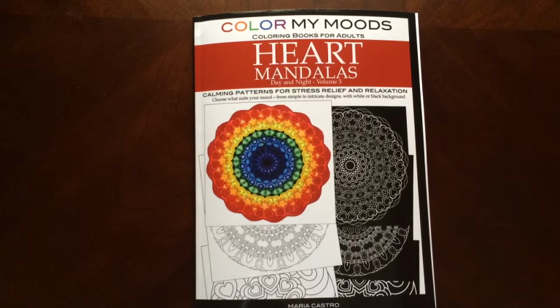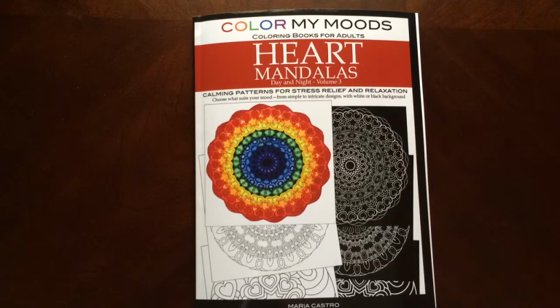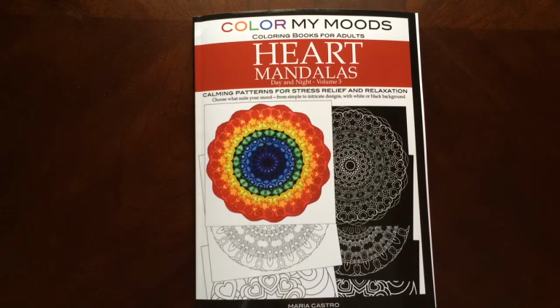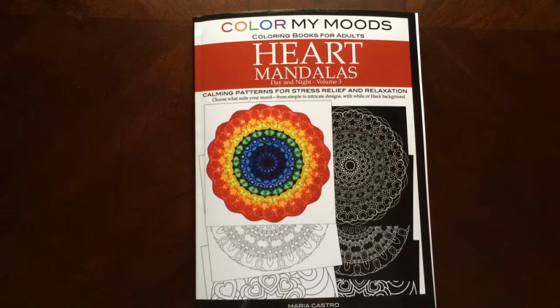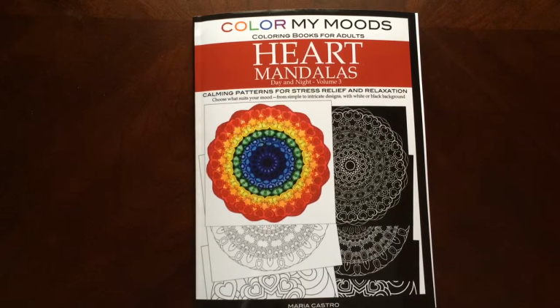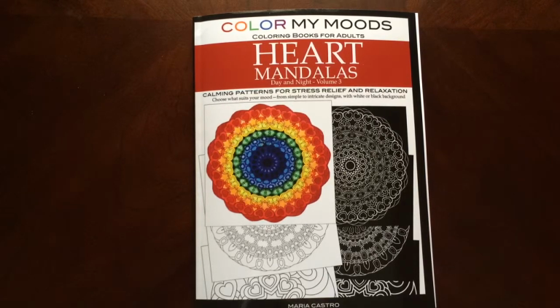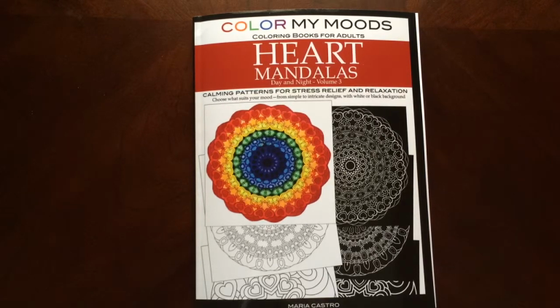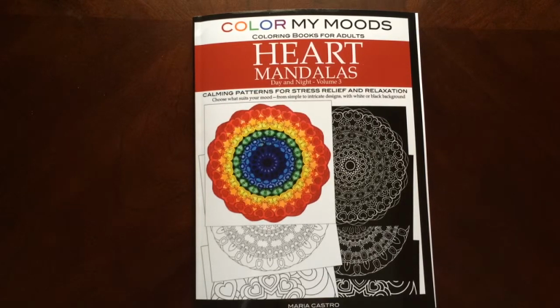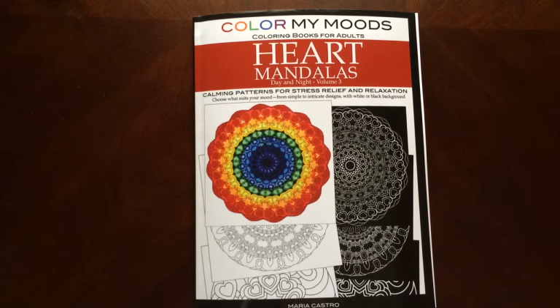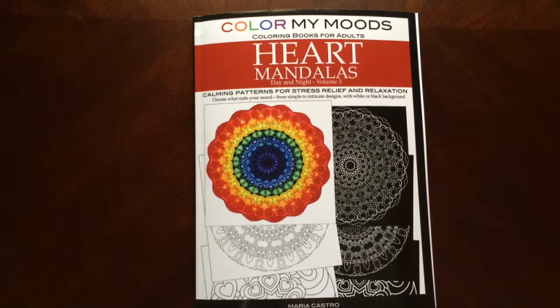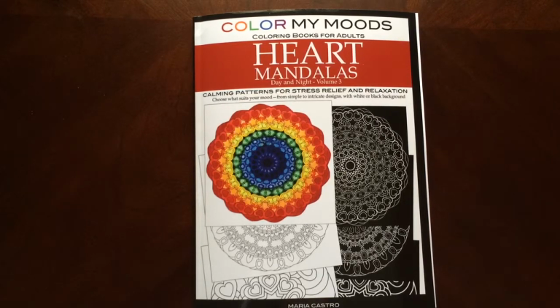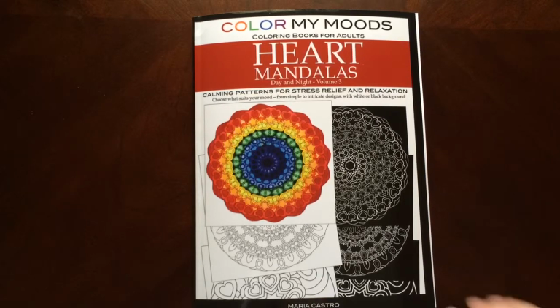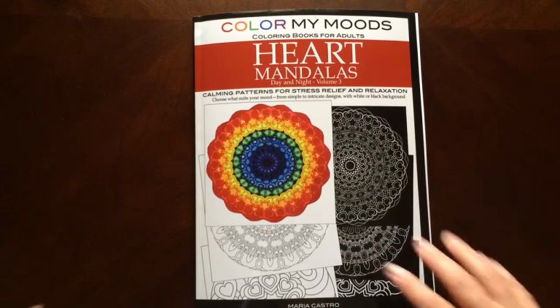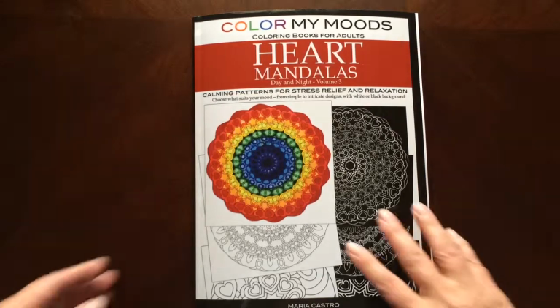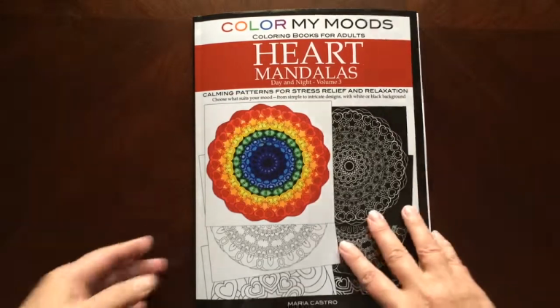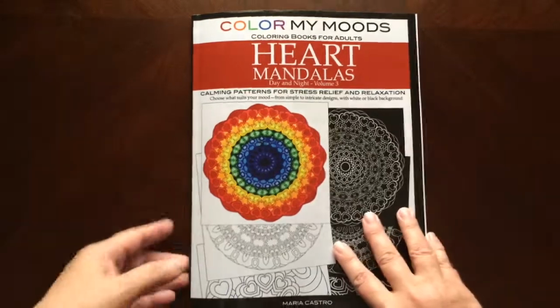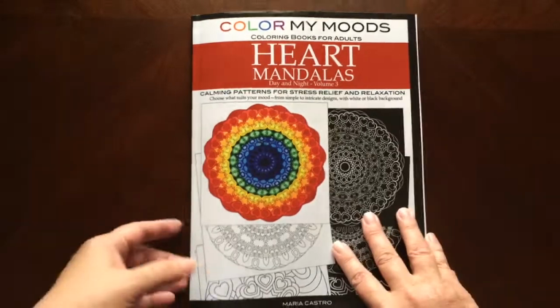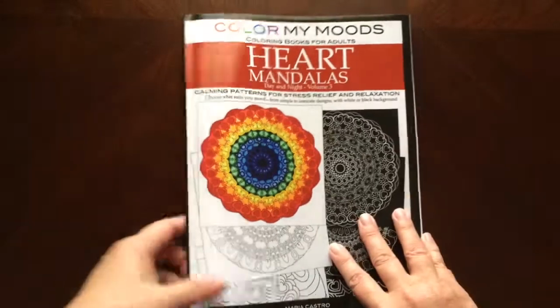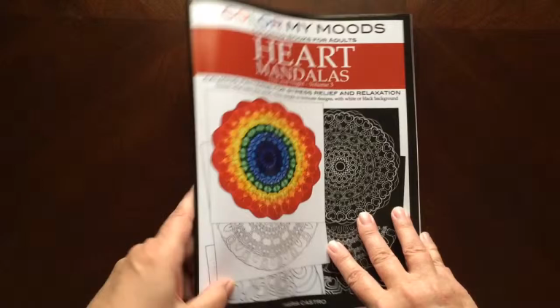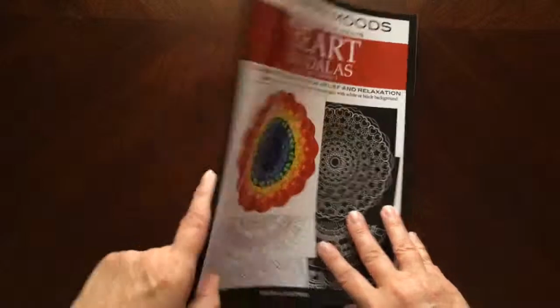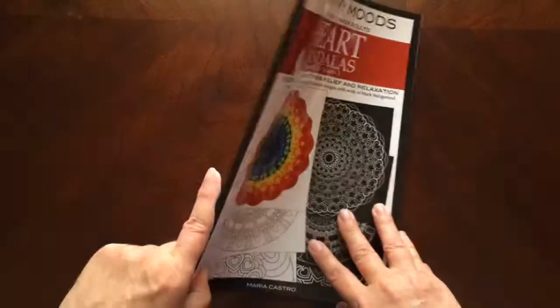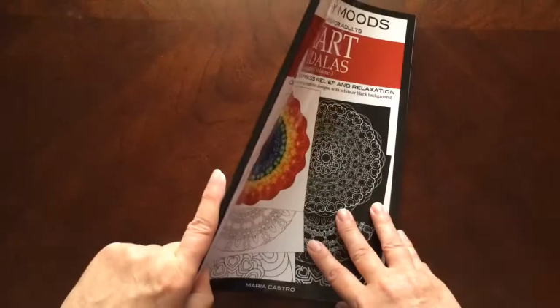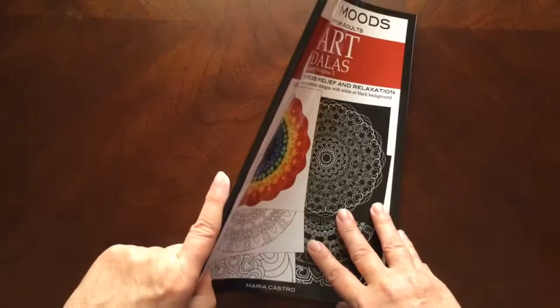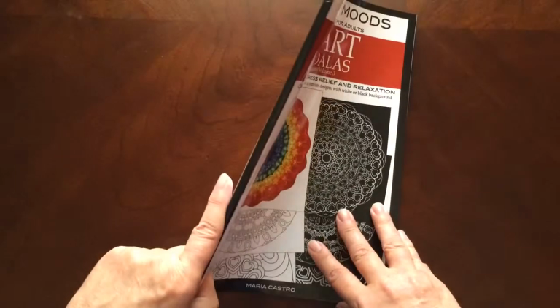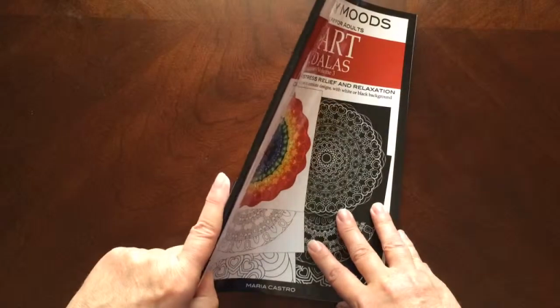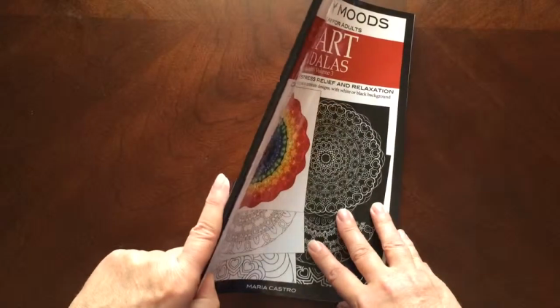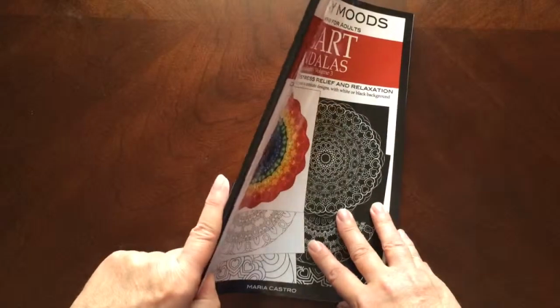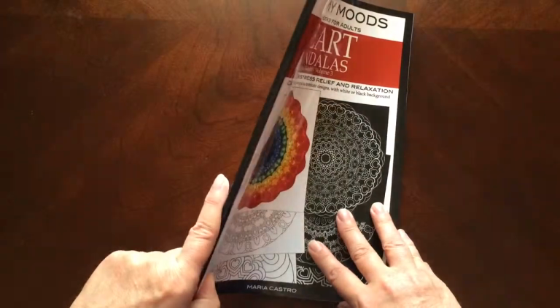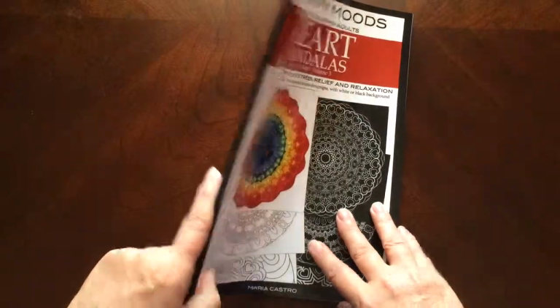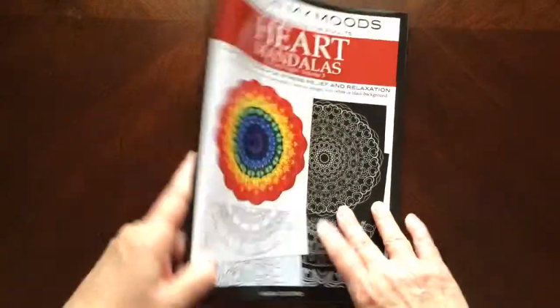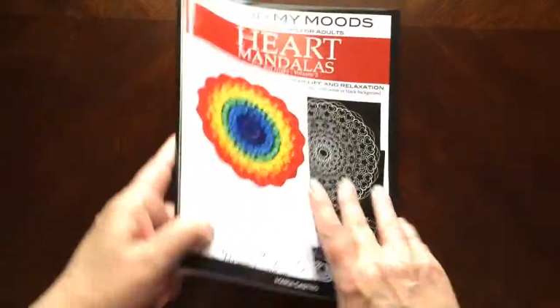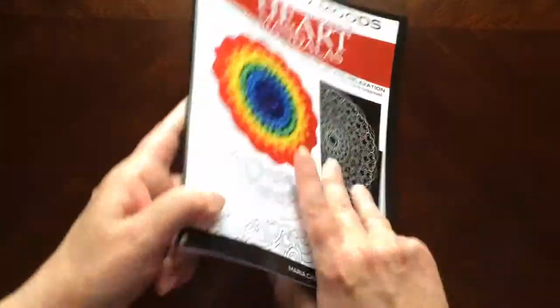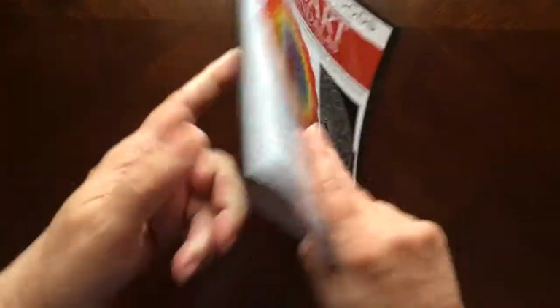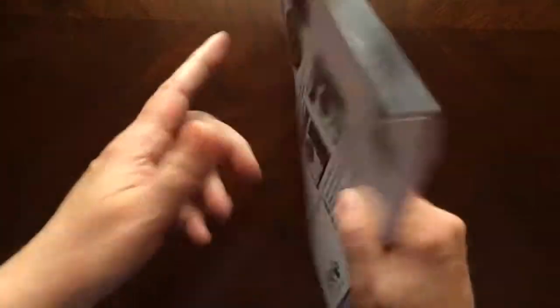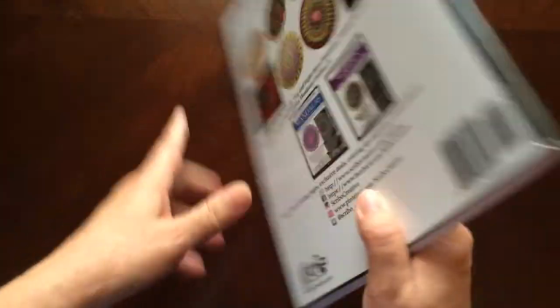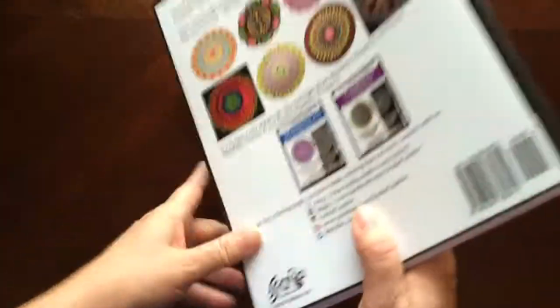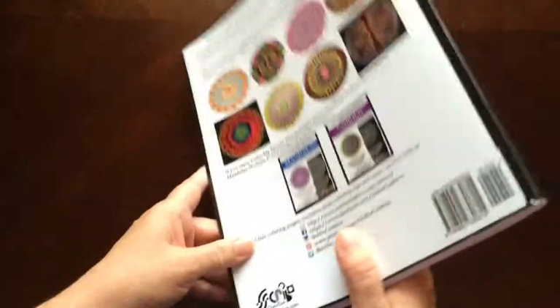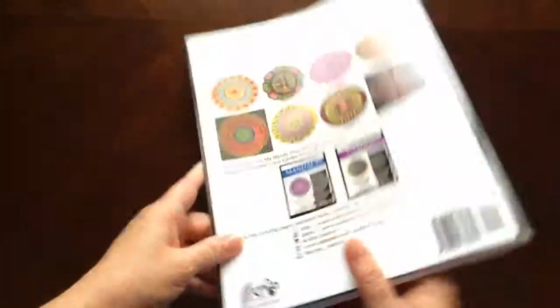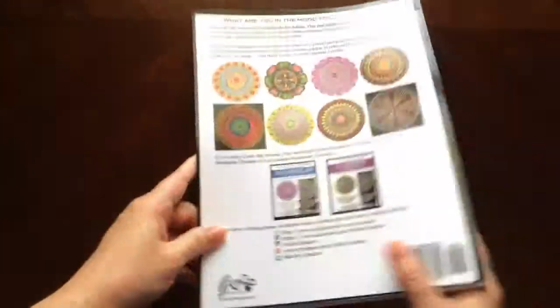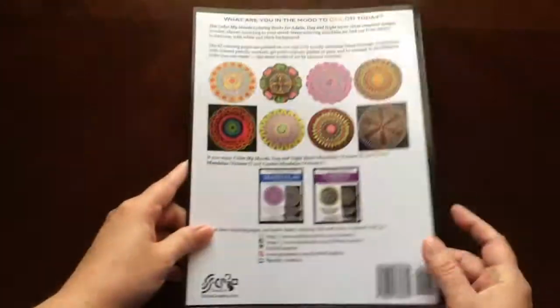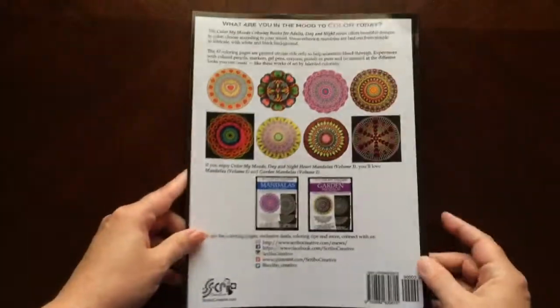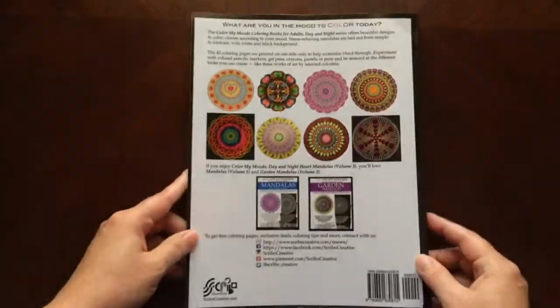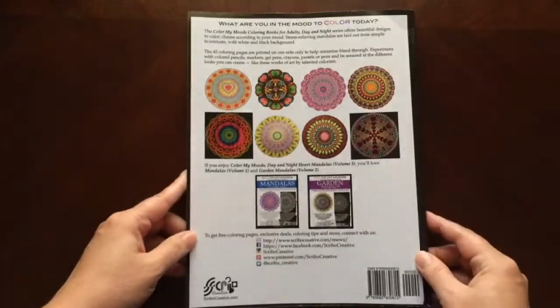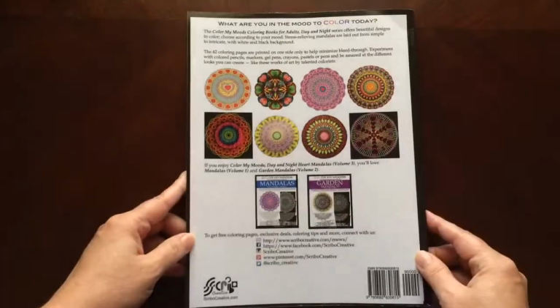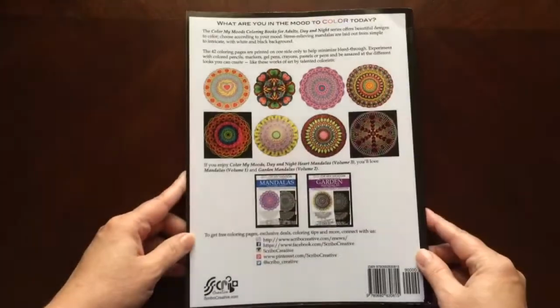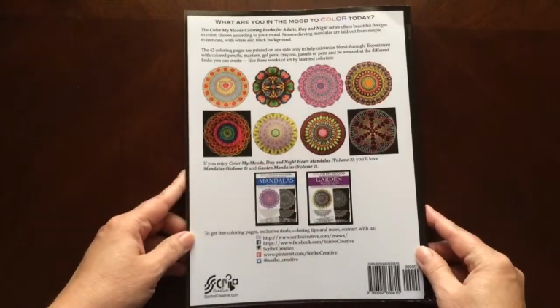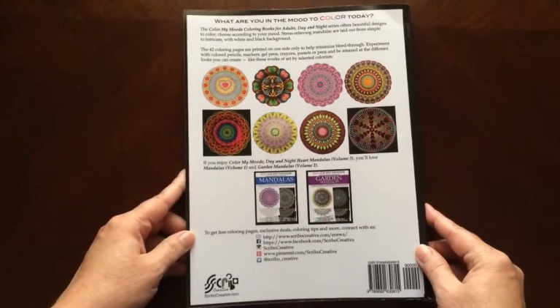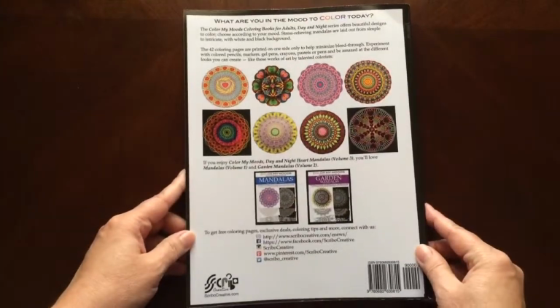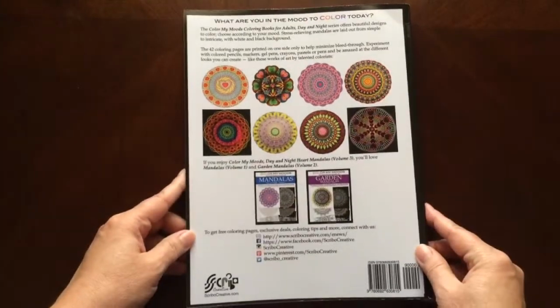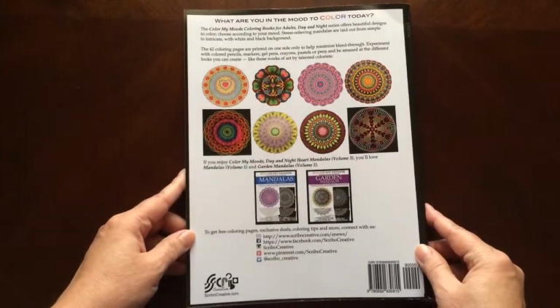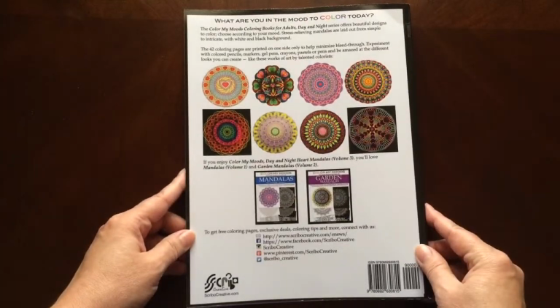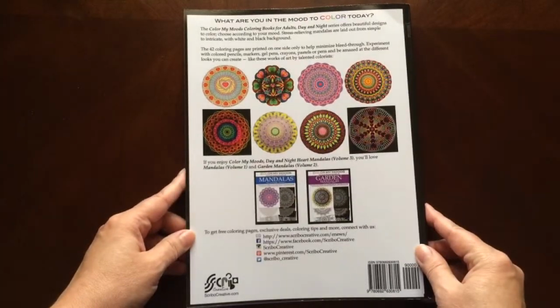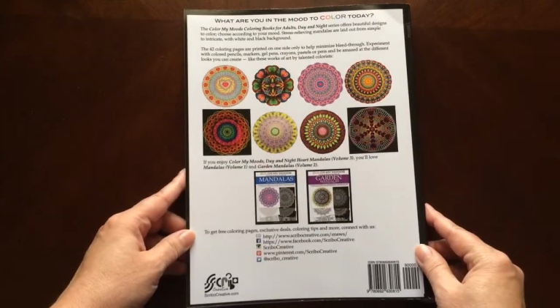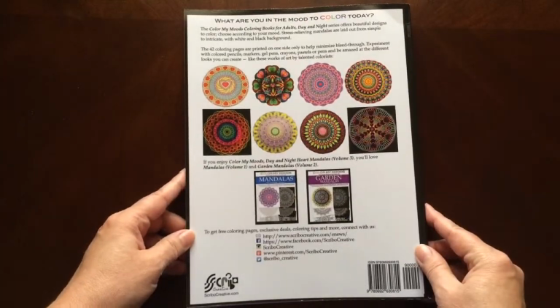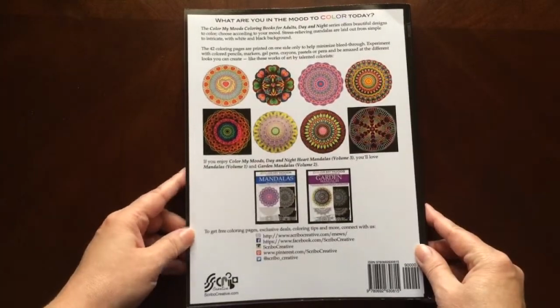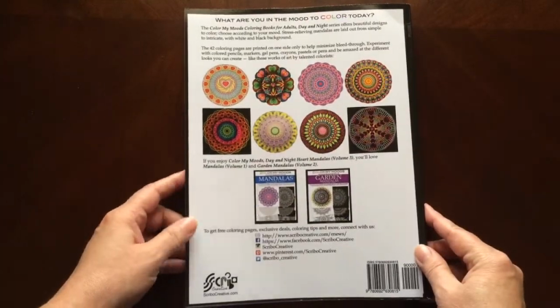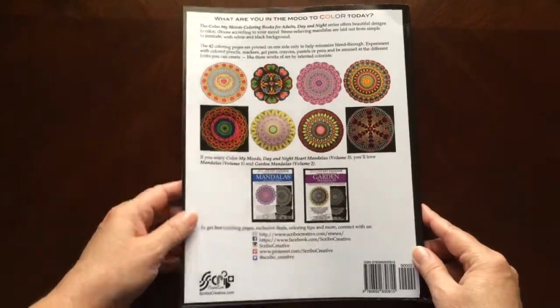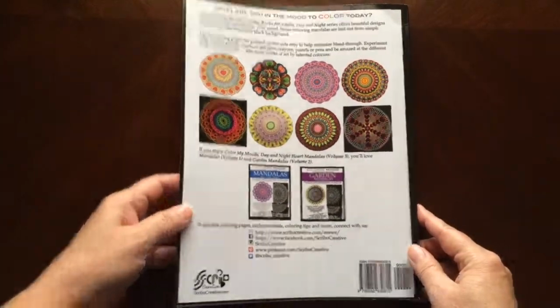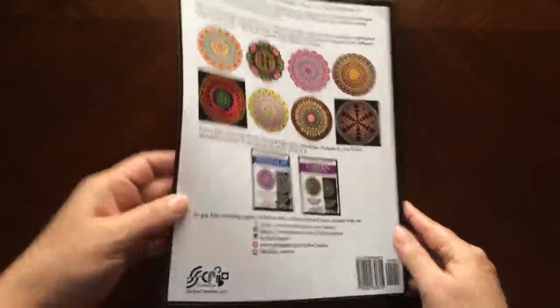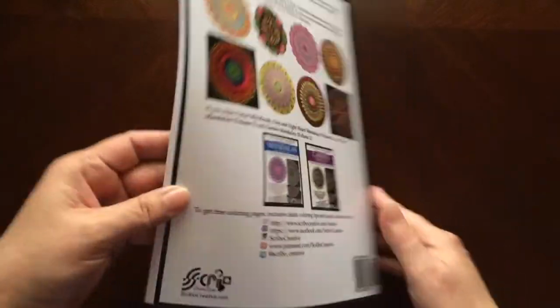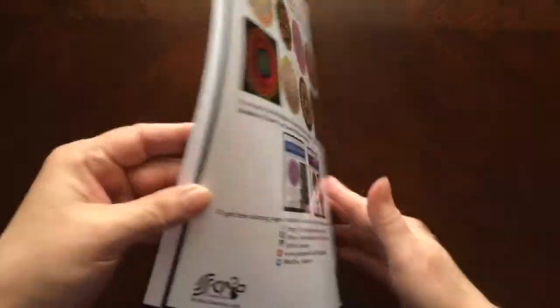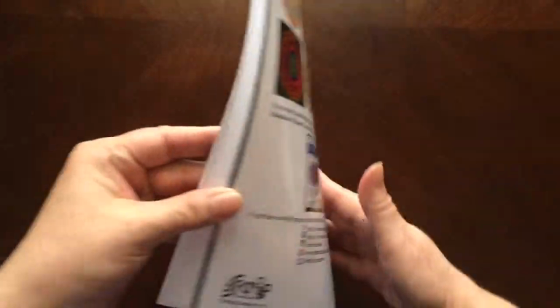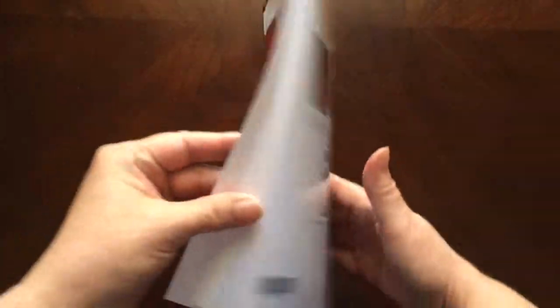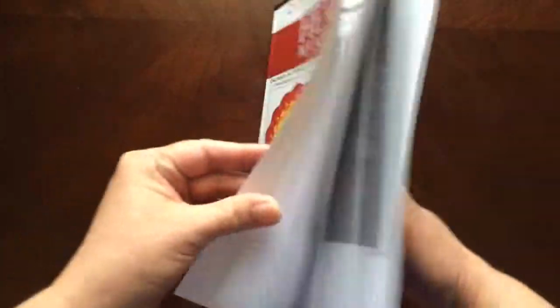This is the front of the book. It is glue bound. And this is the back of the book.